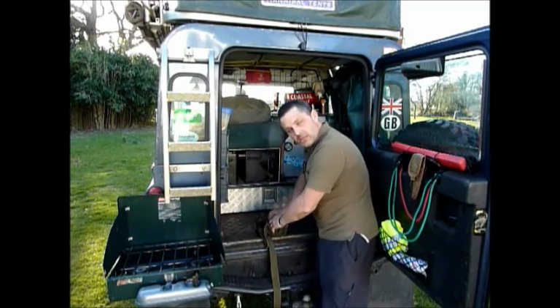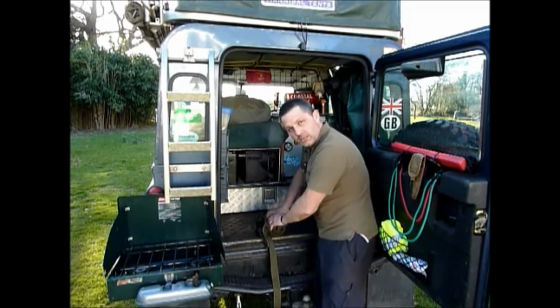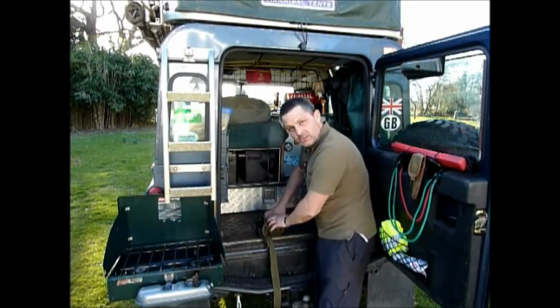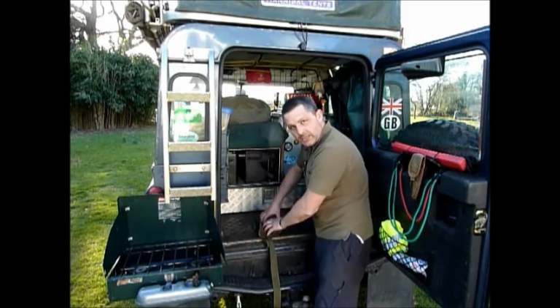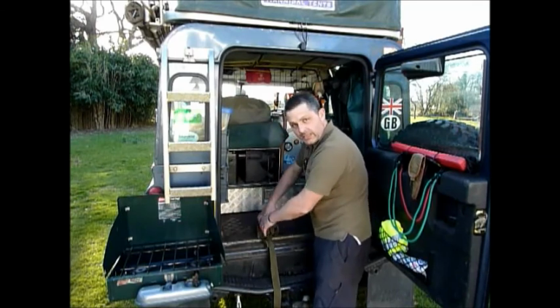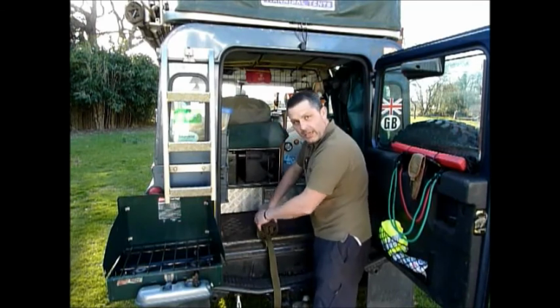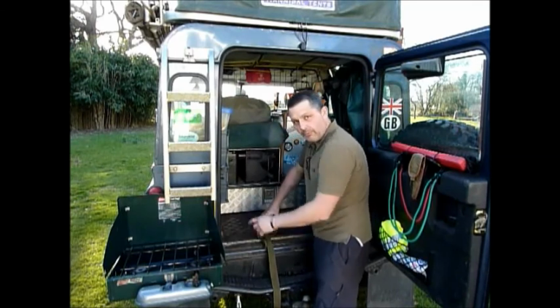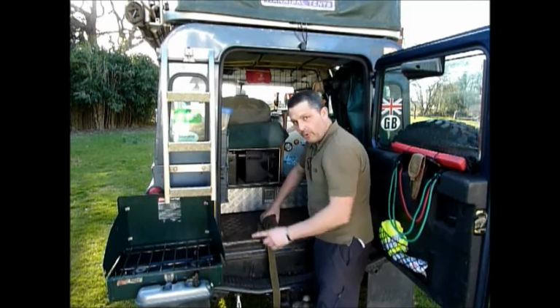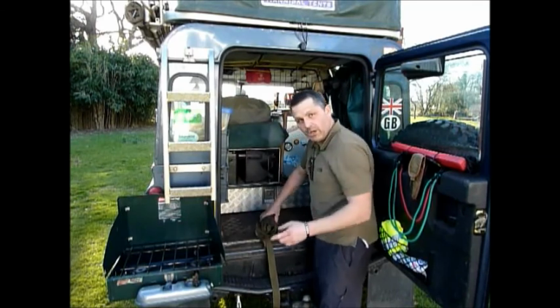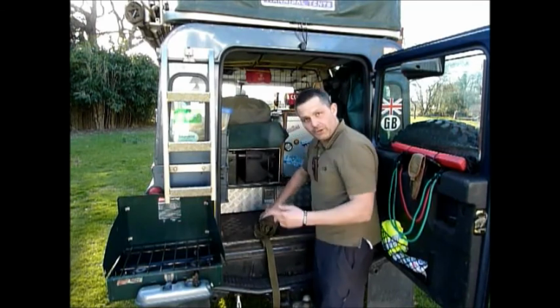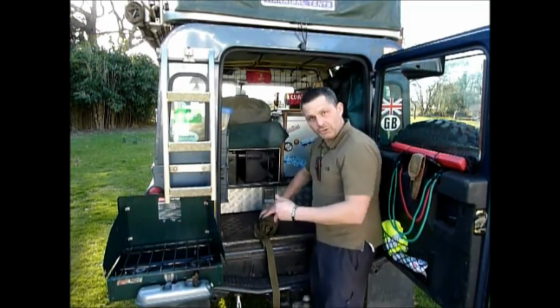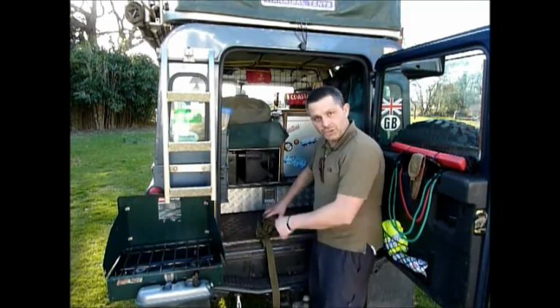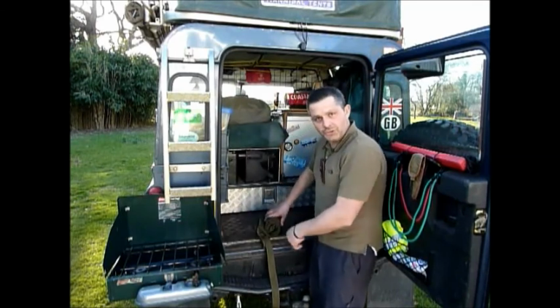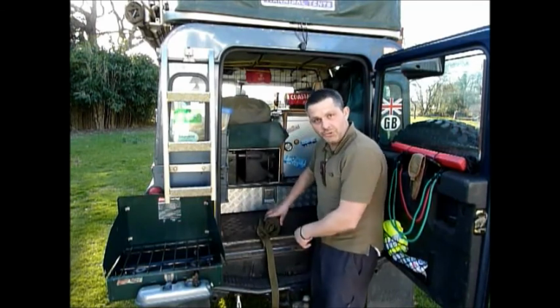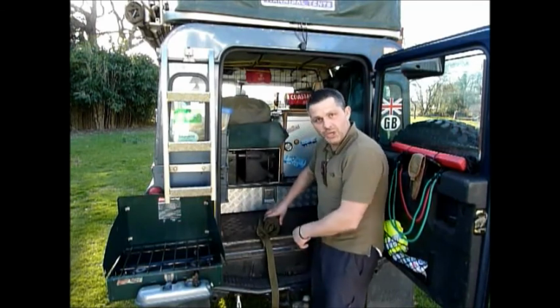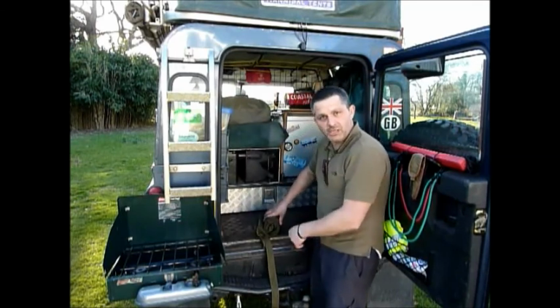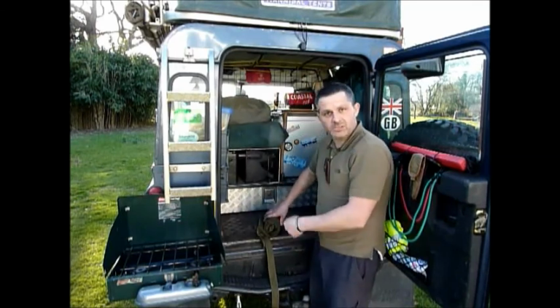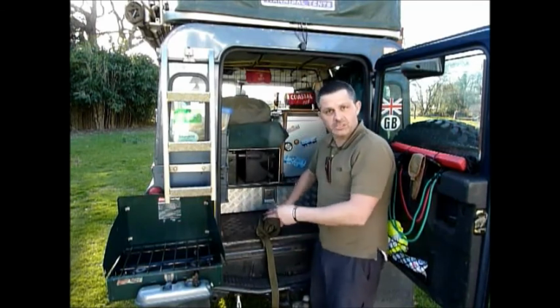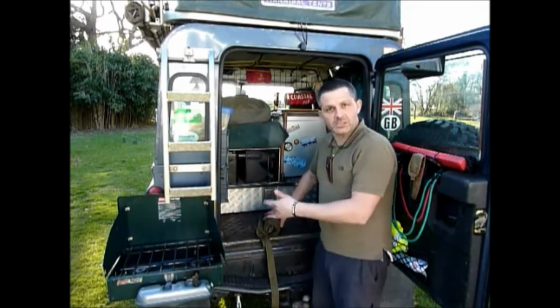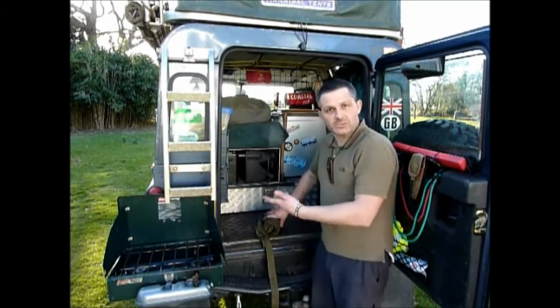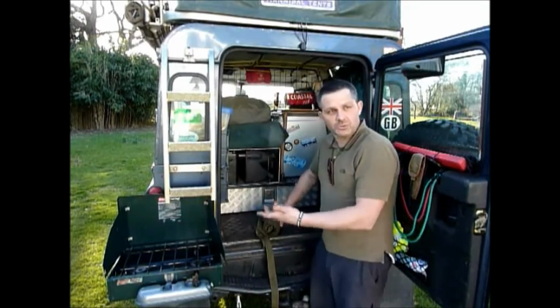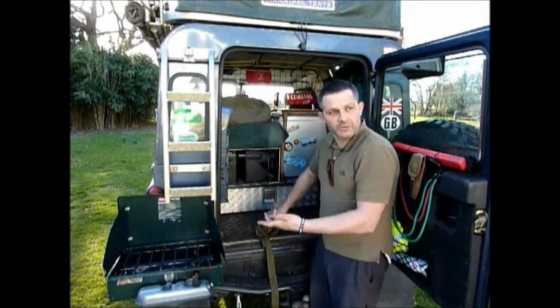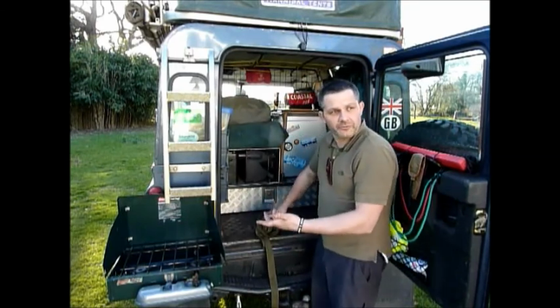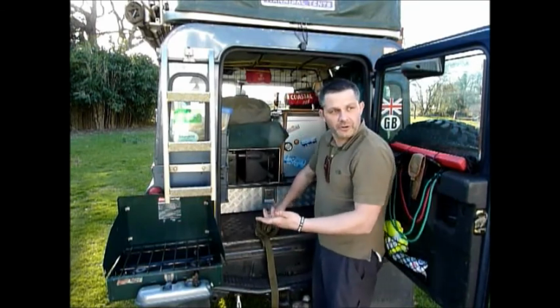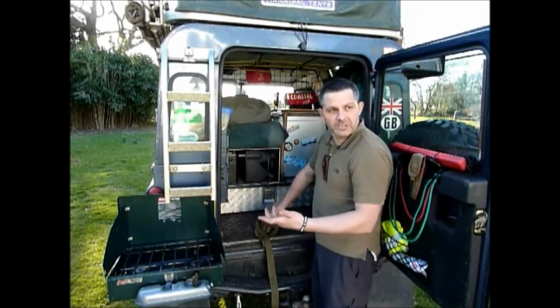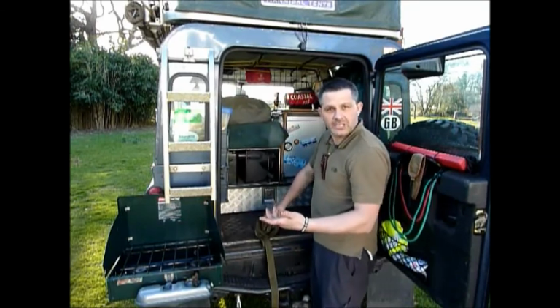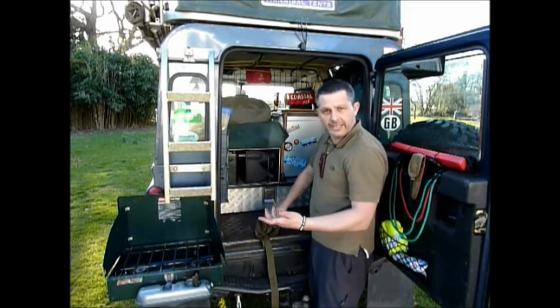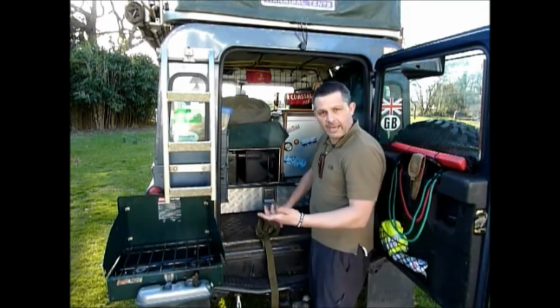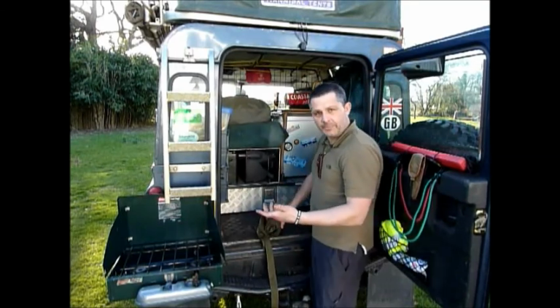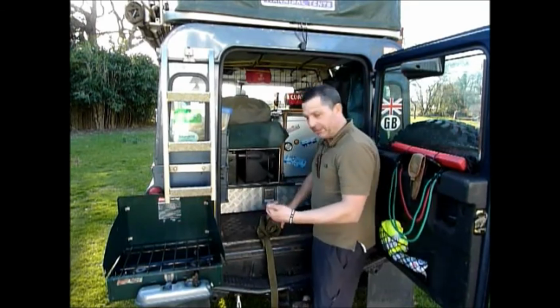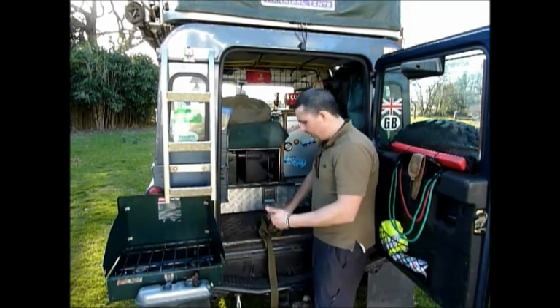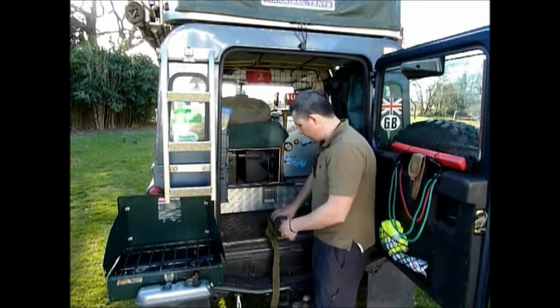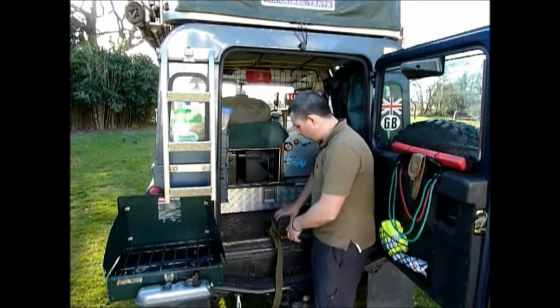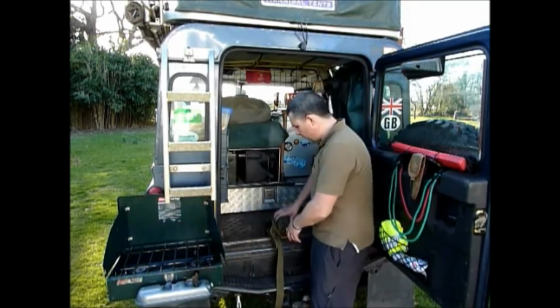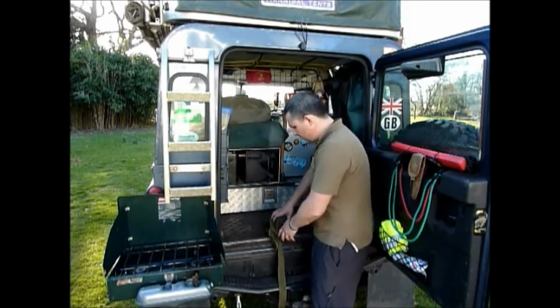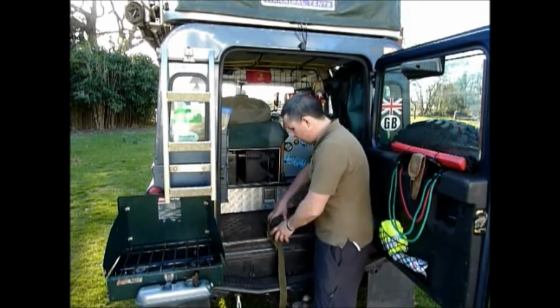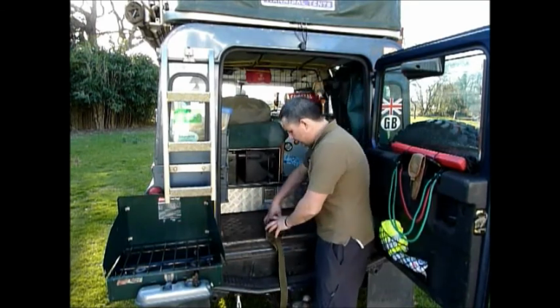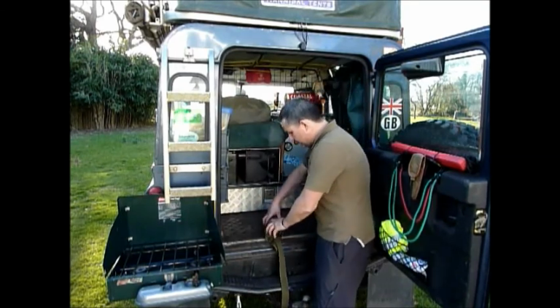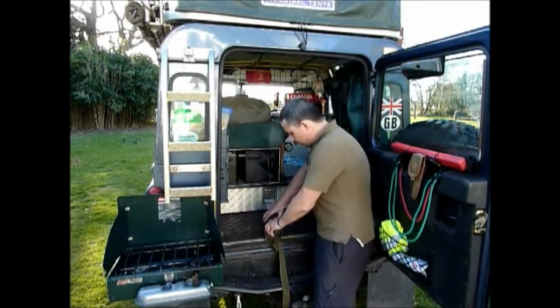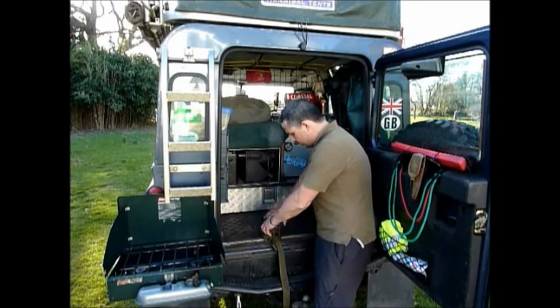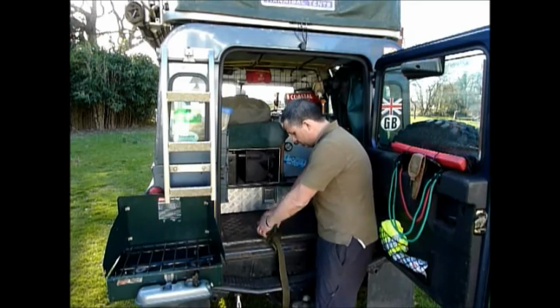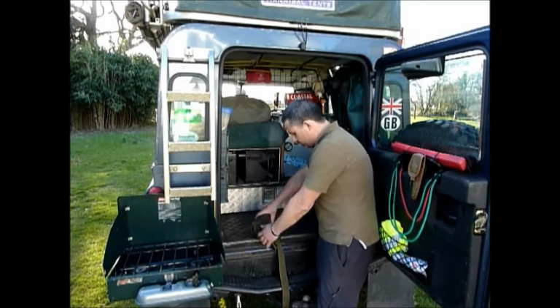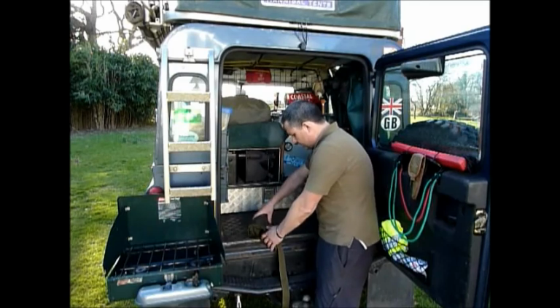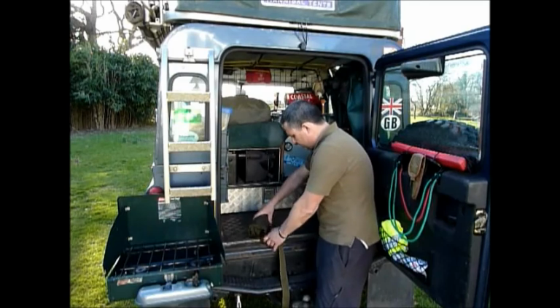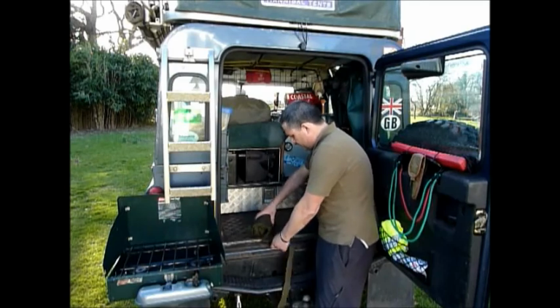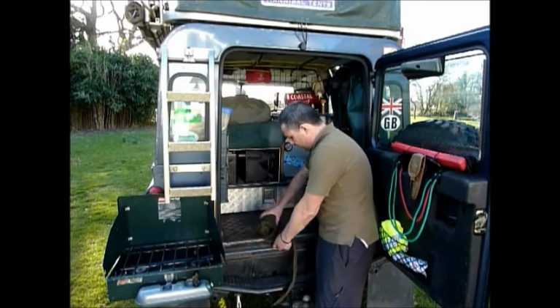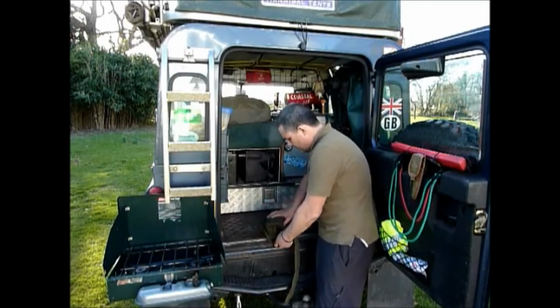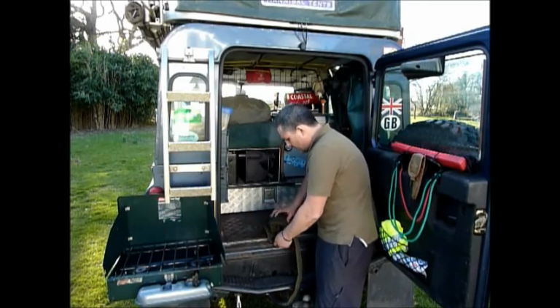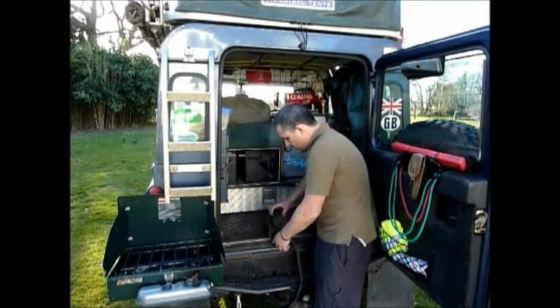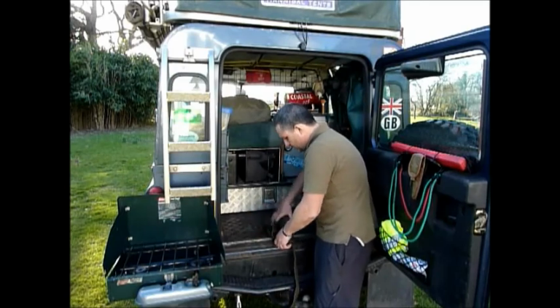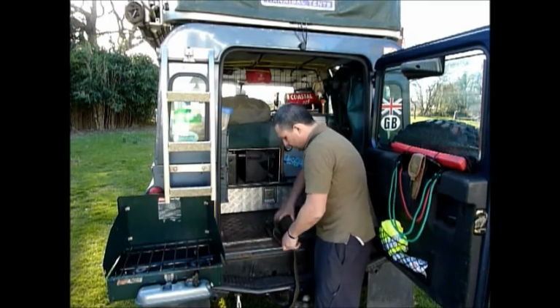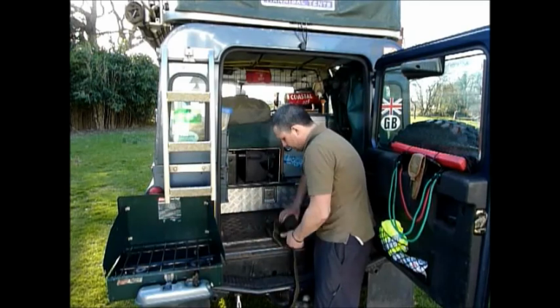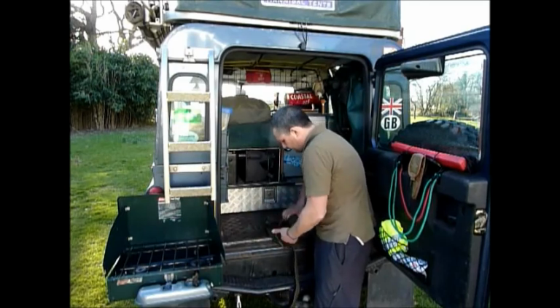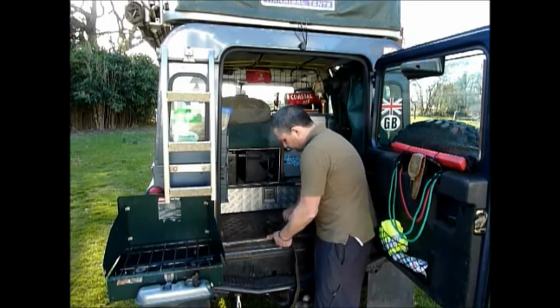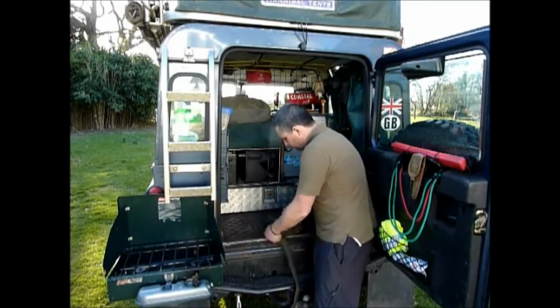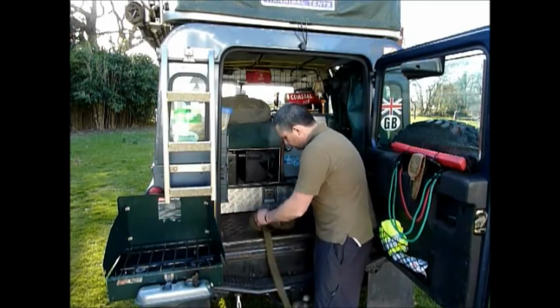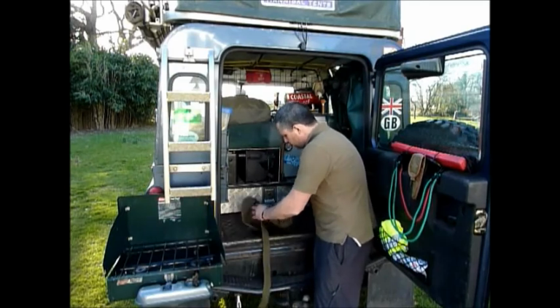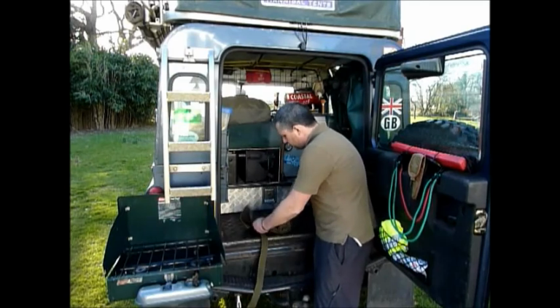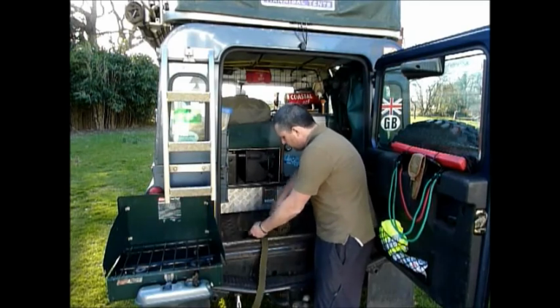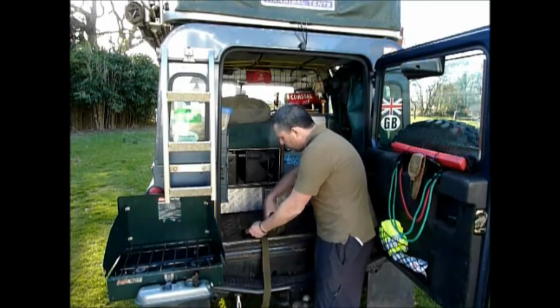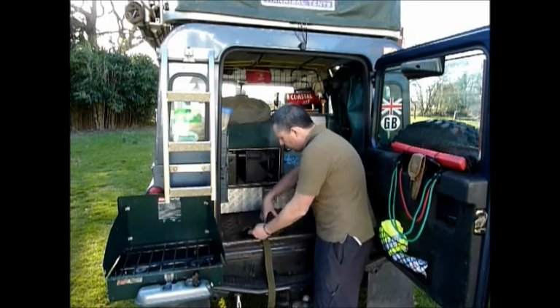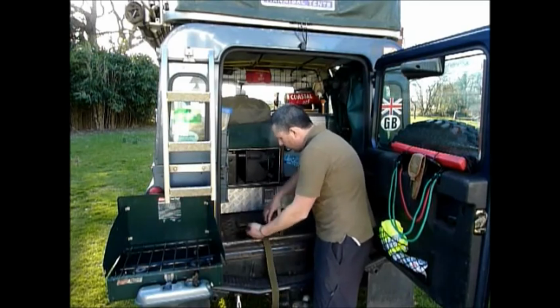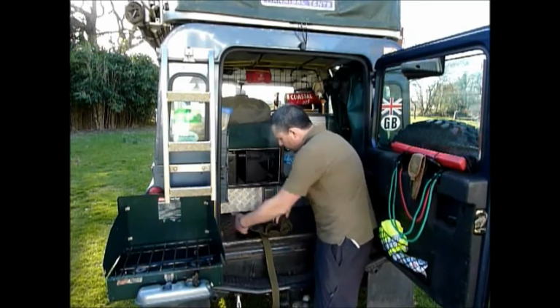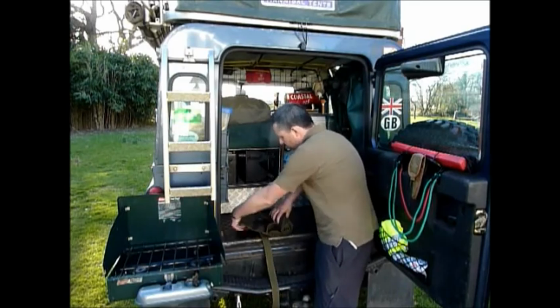I'll take the camera and show you guys sort of the front of the cab of the Land Rover.